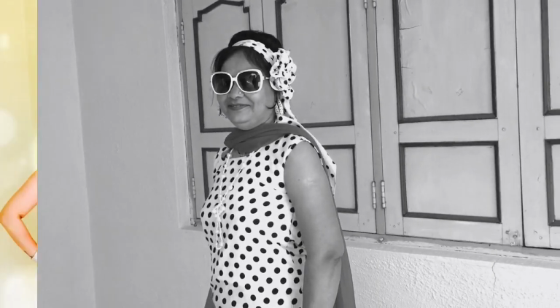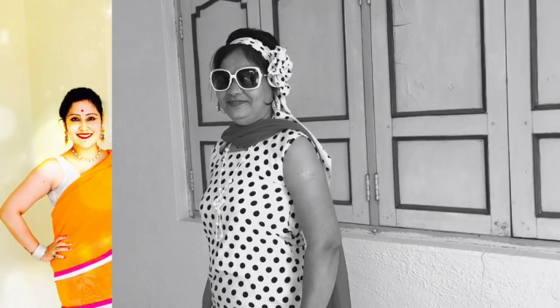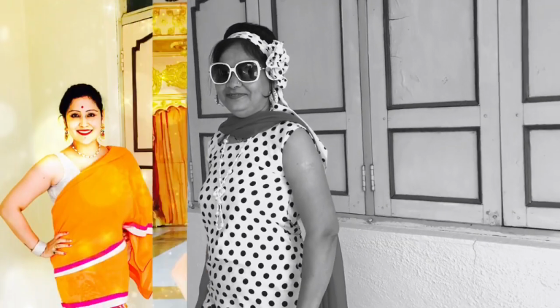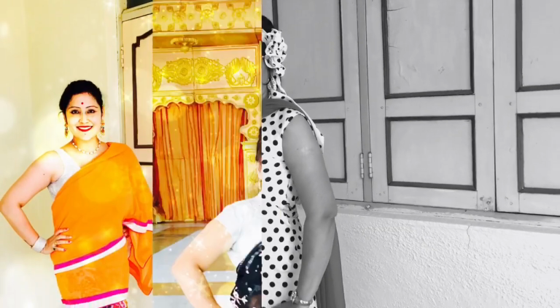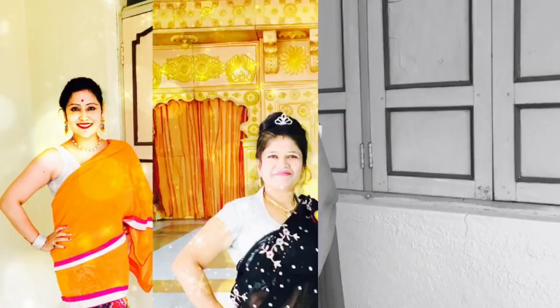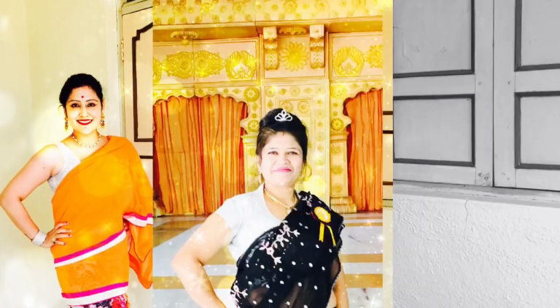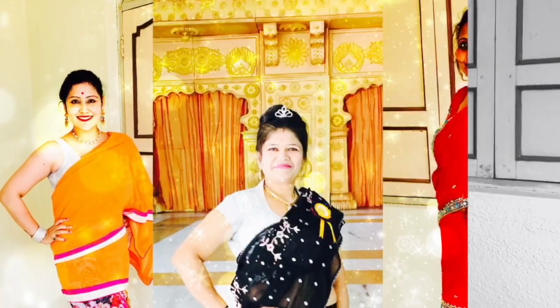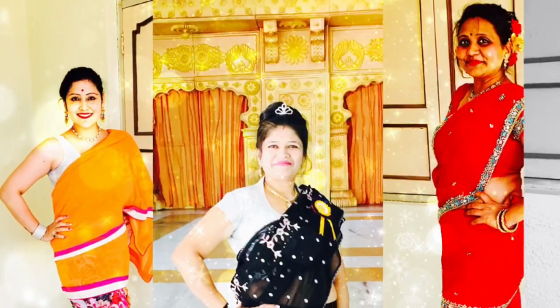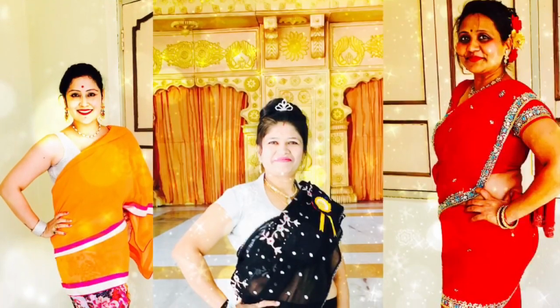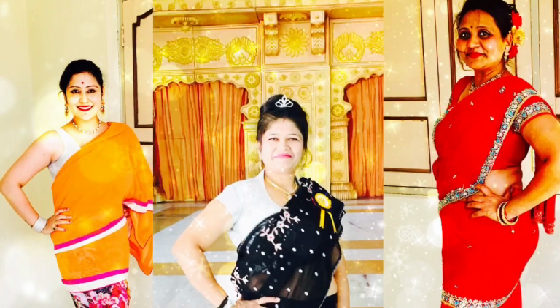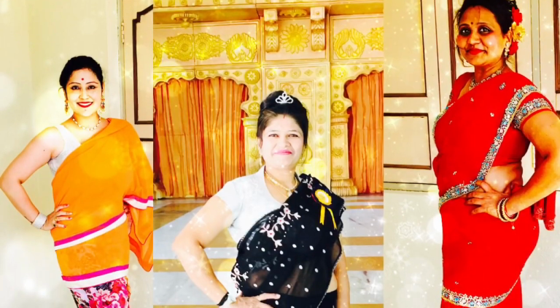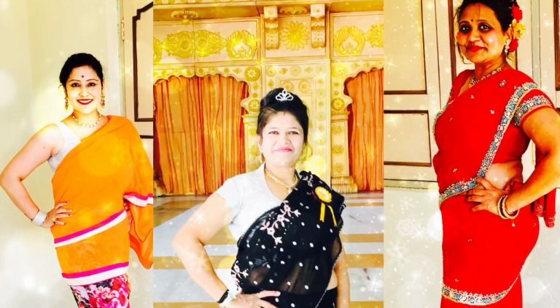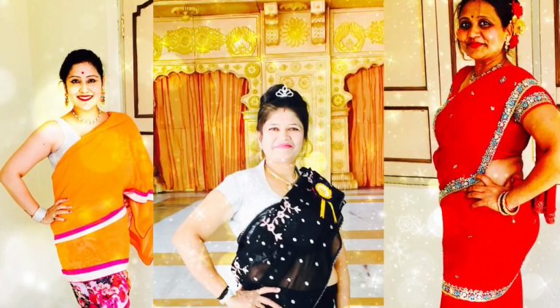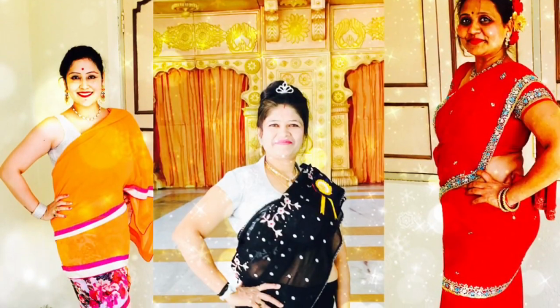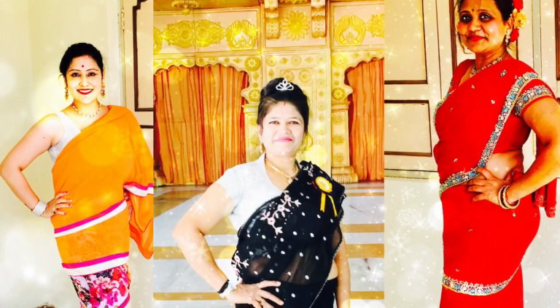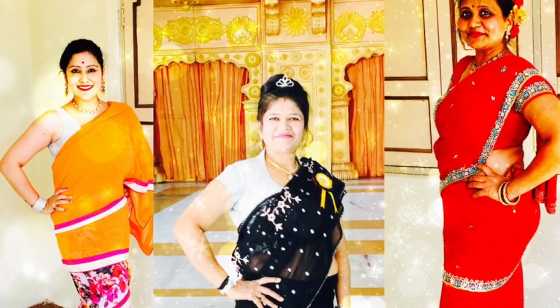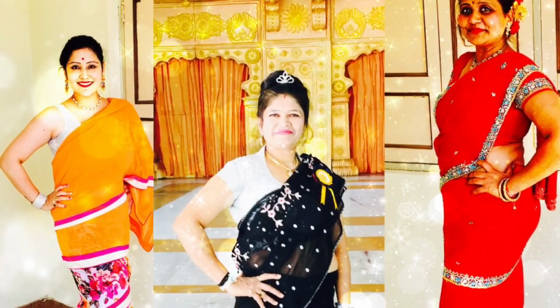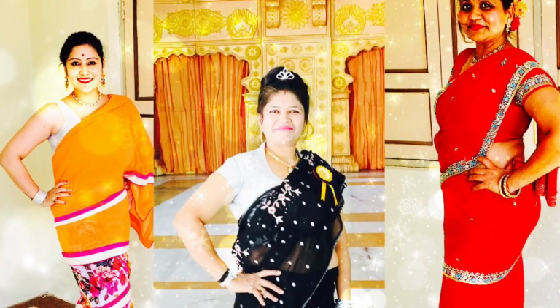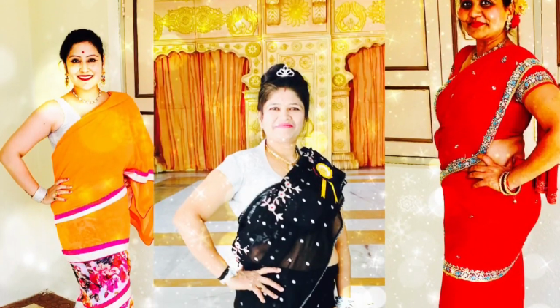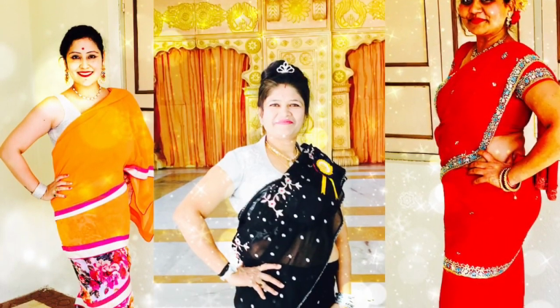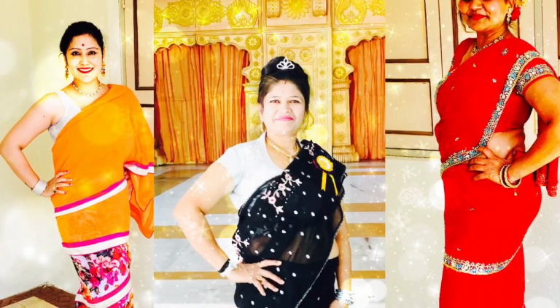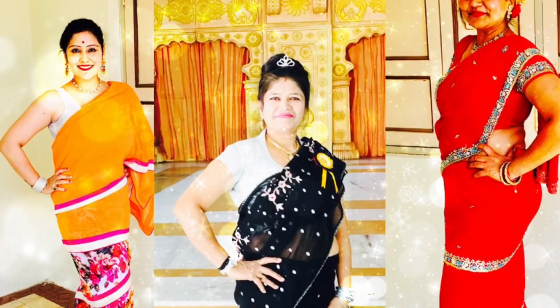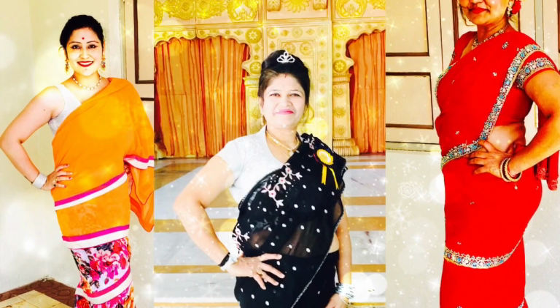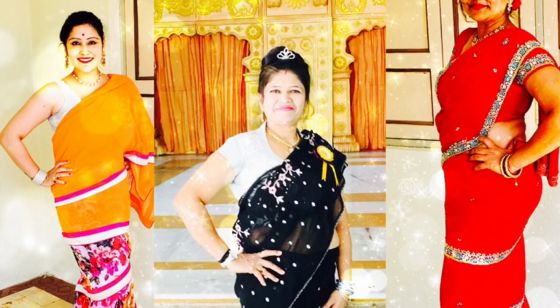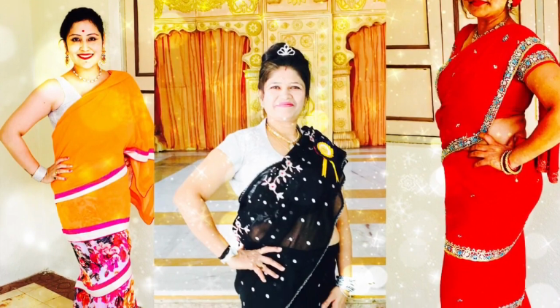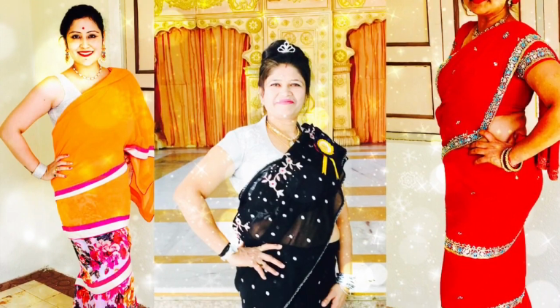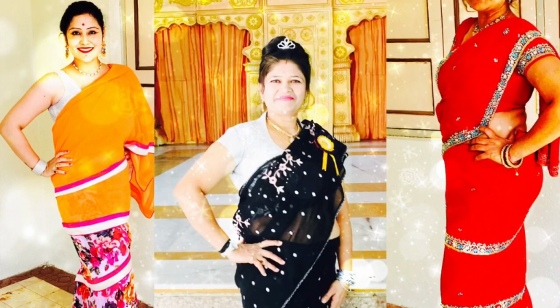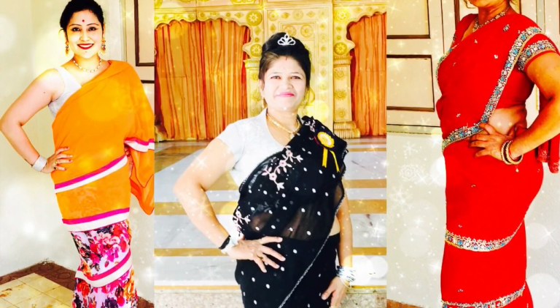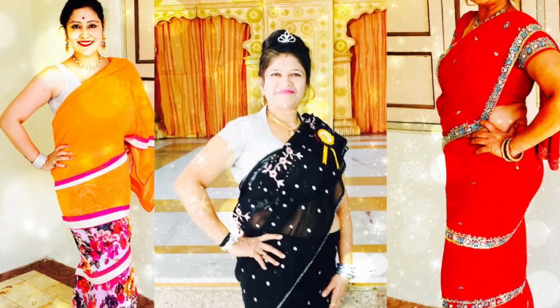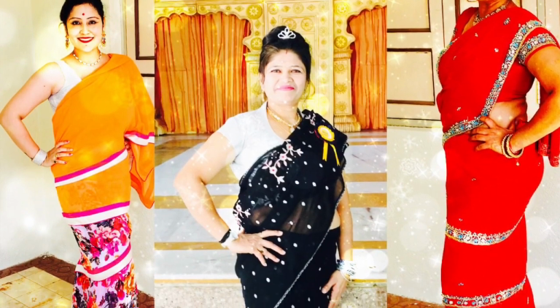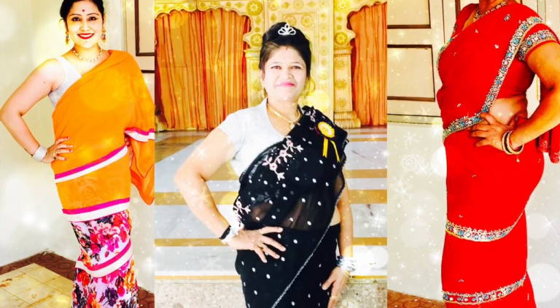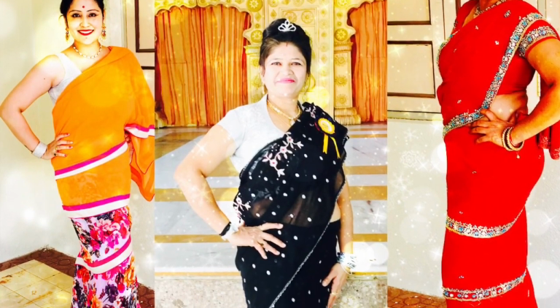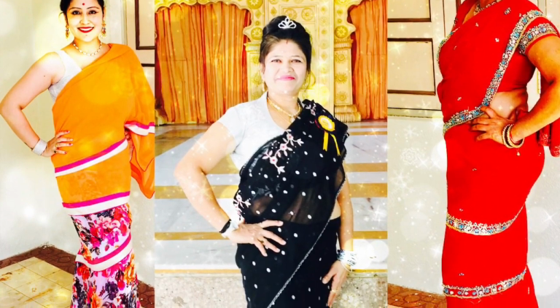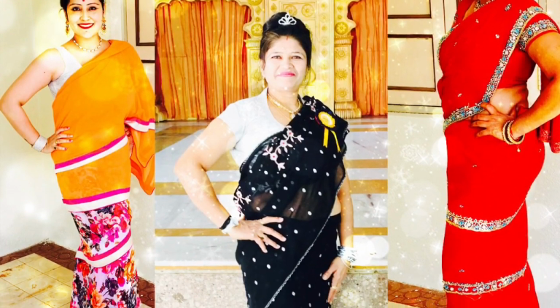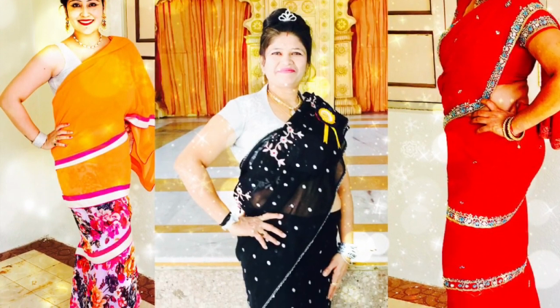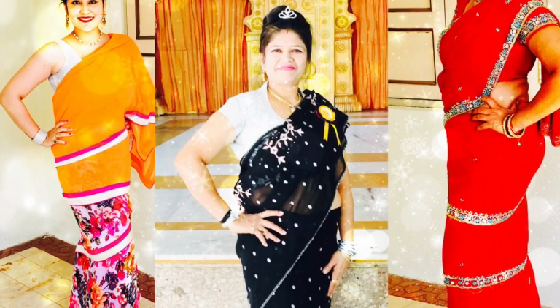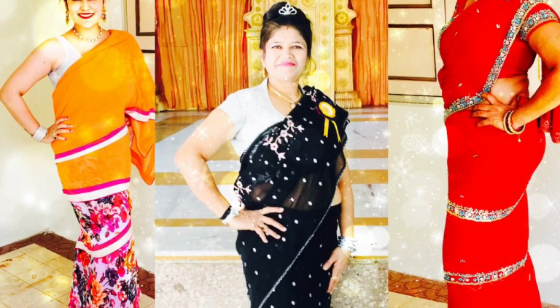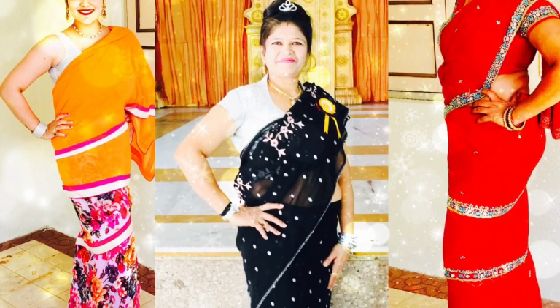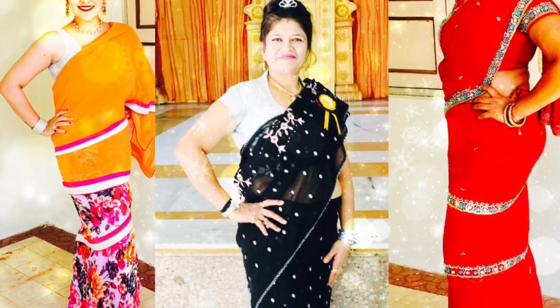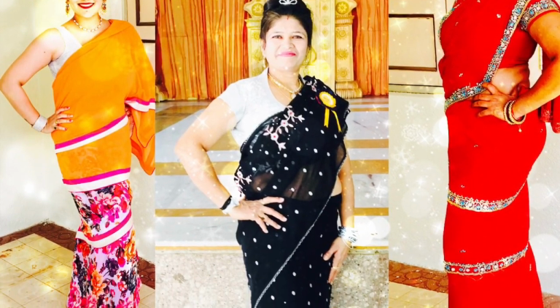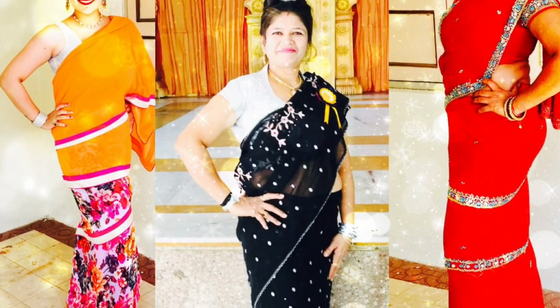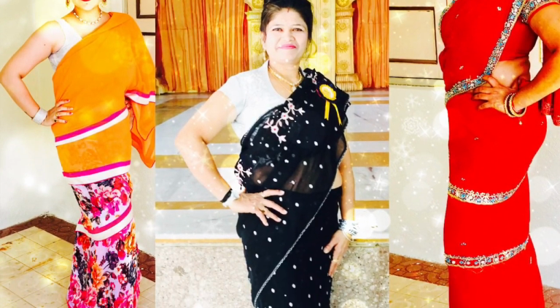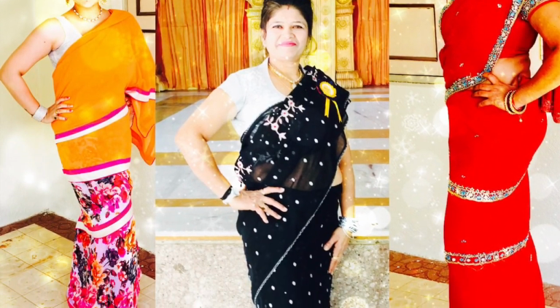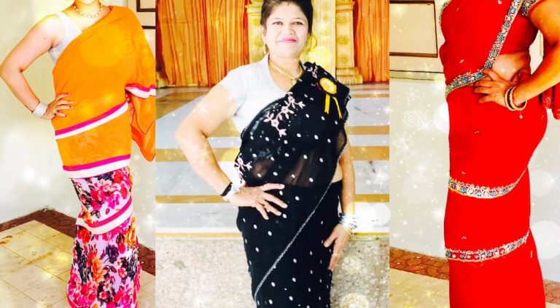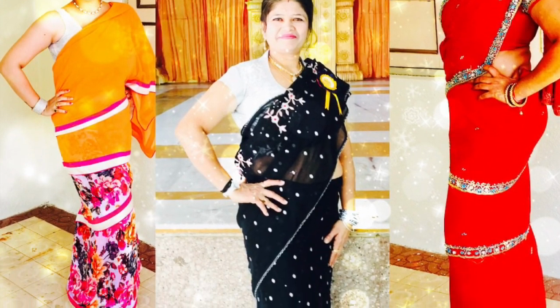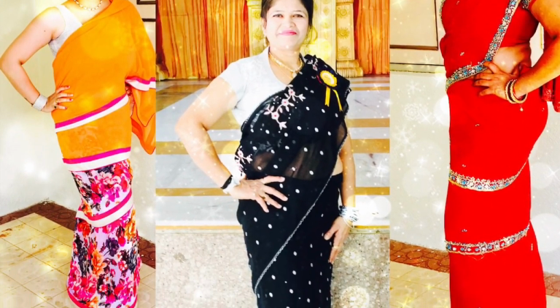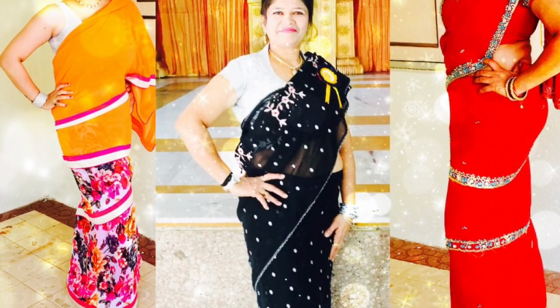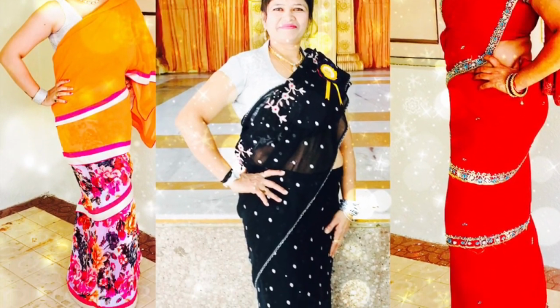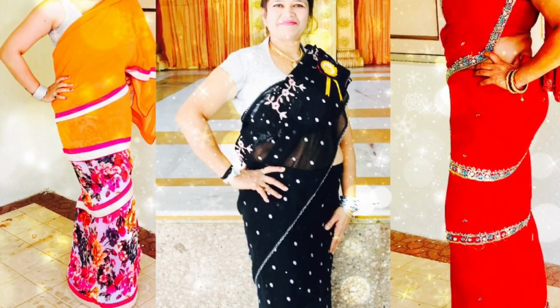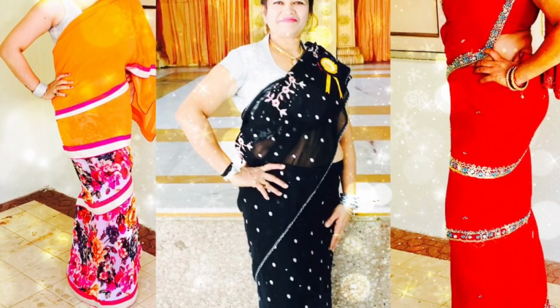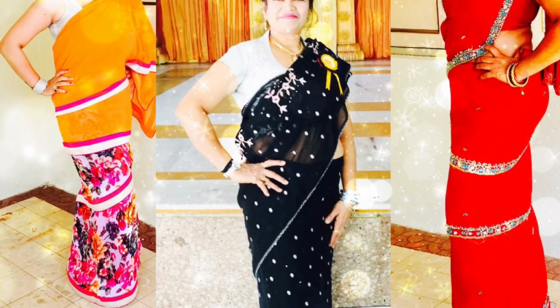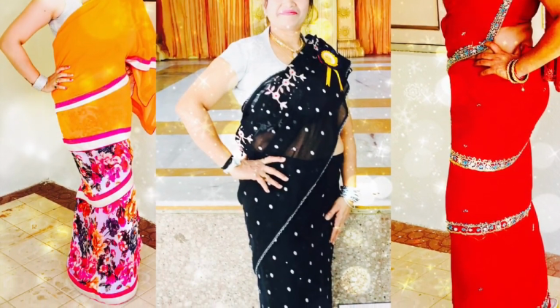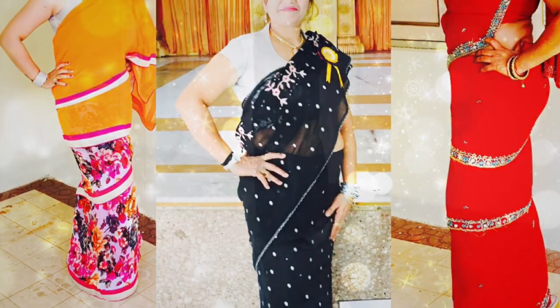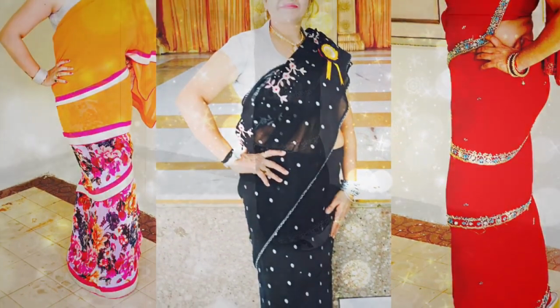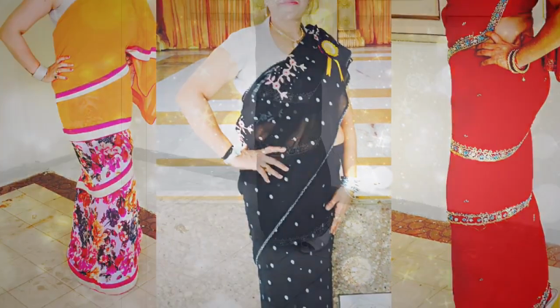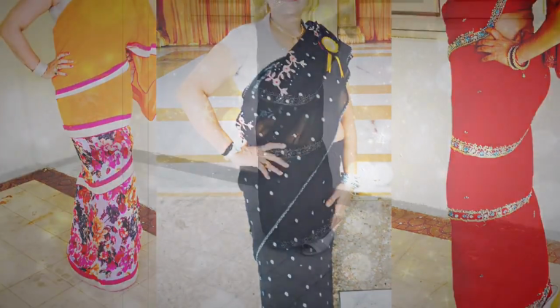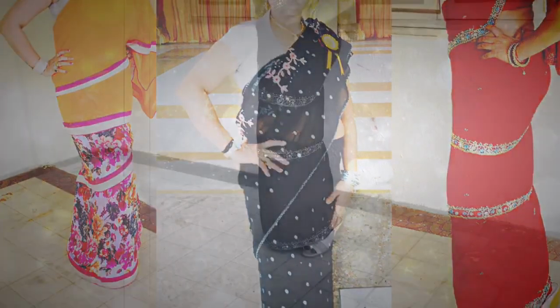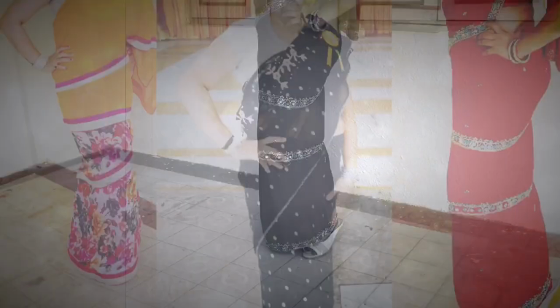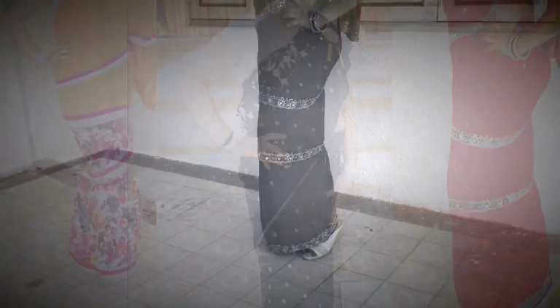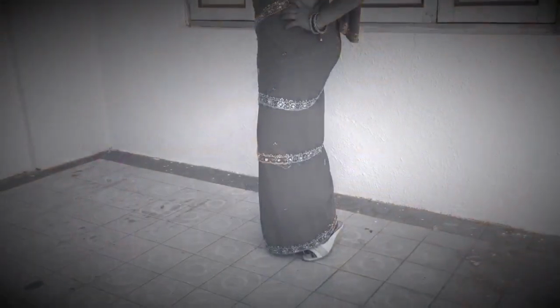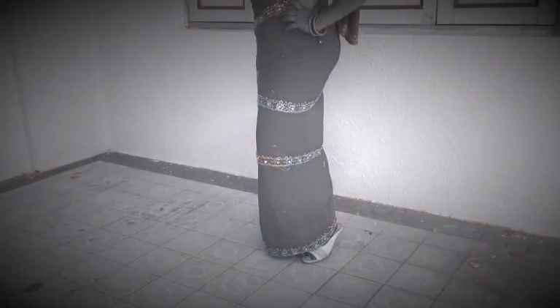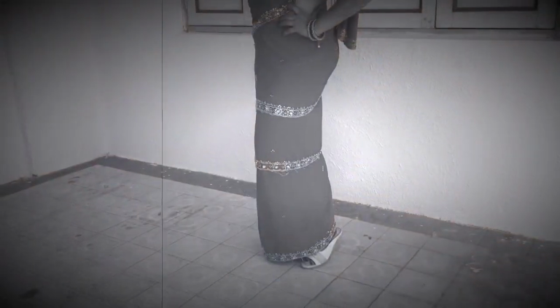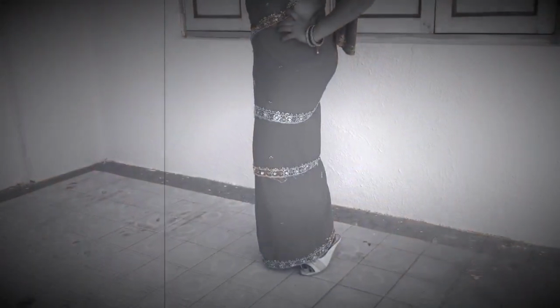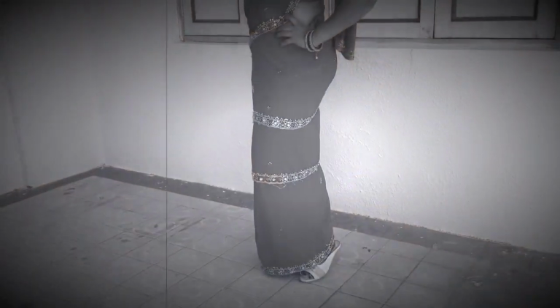Now the next very famous retro look is the Mumtaz look. For this, make sure you wear a saree which has a good border in it.